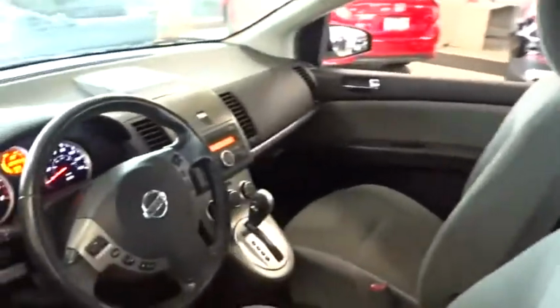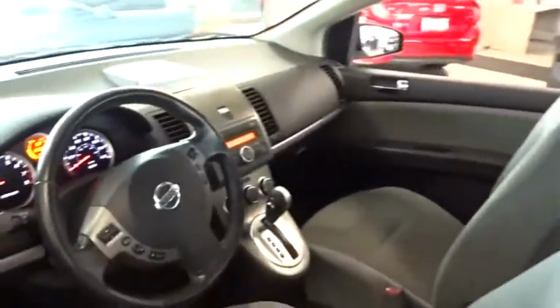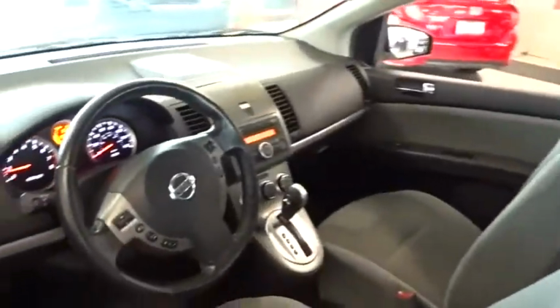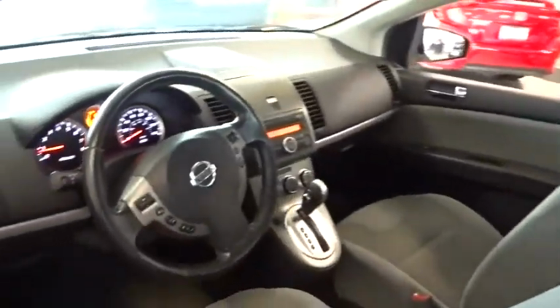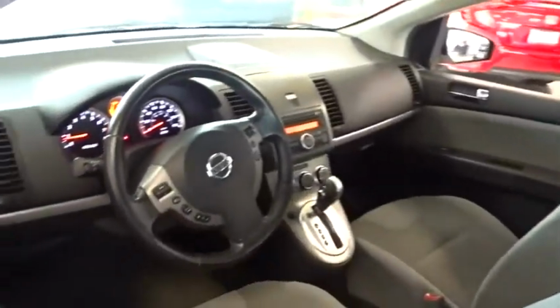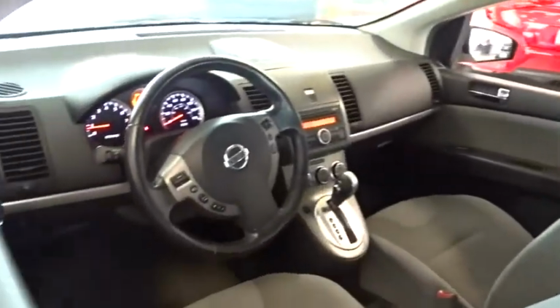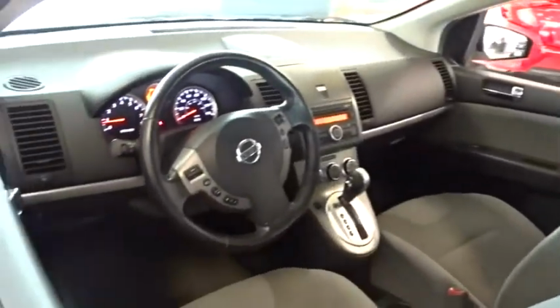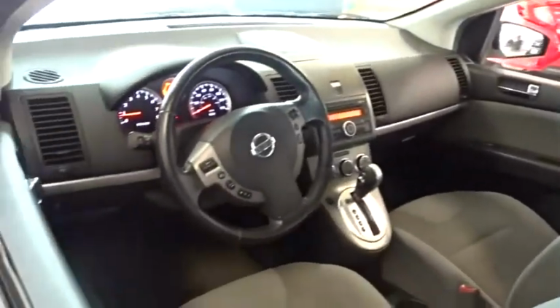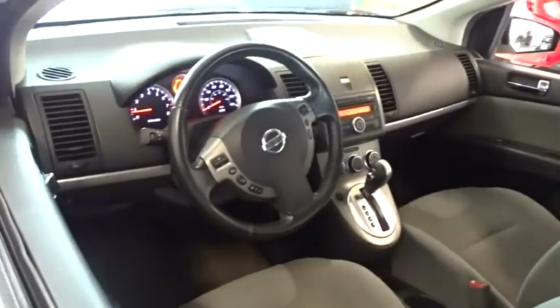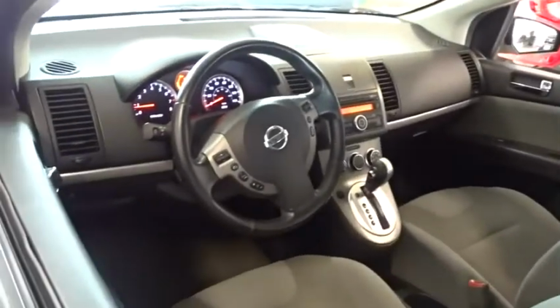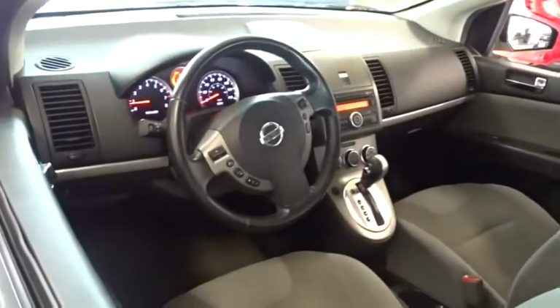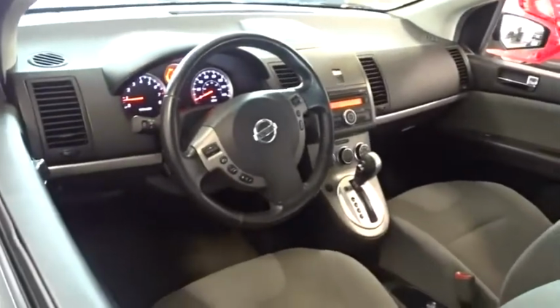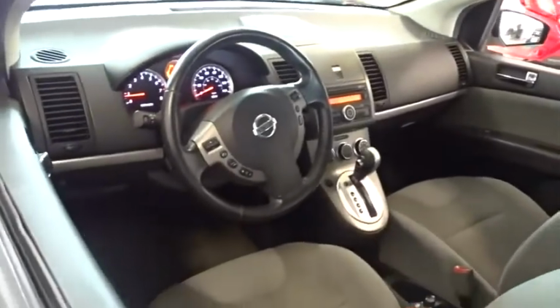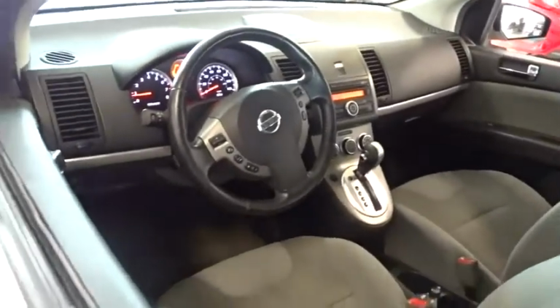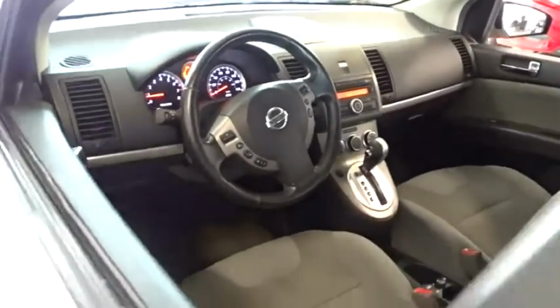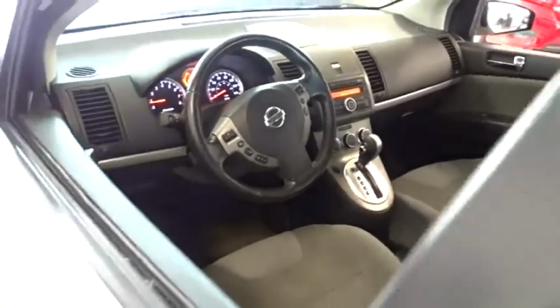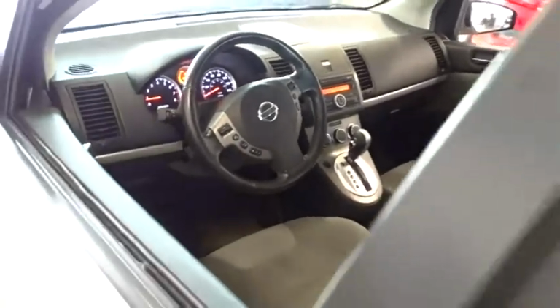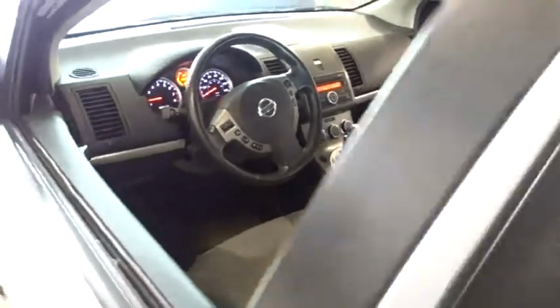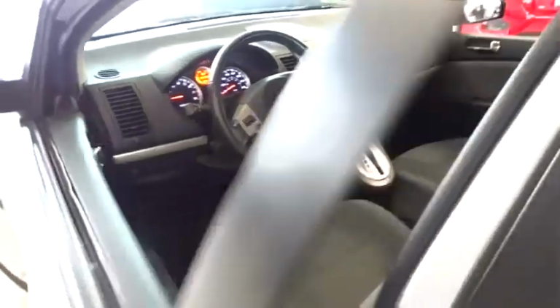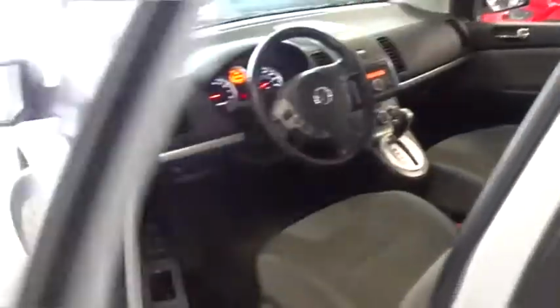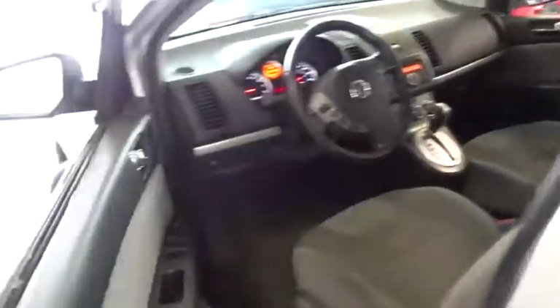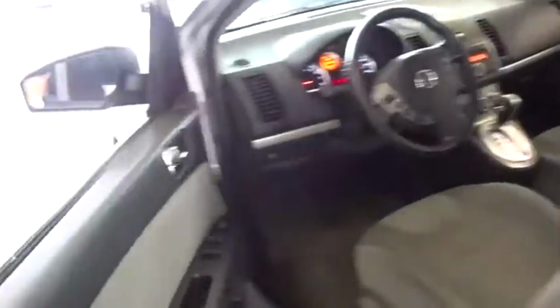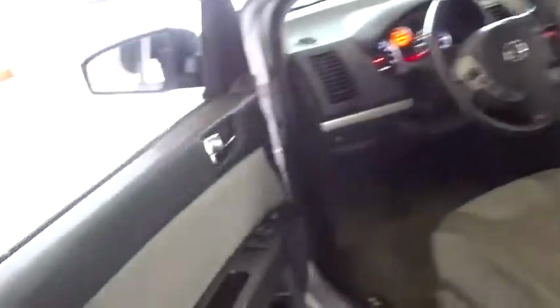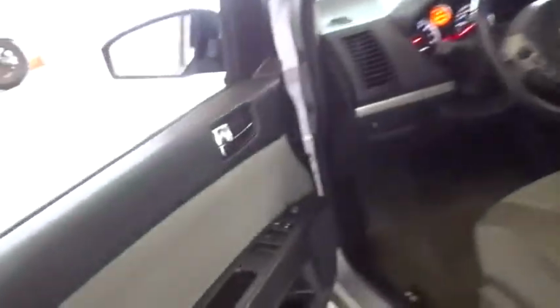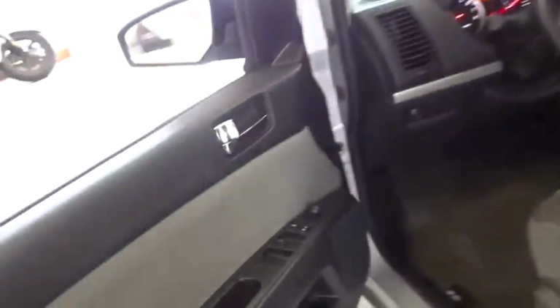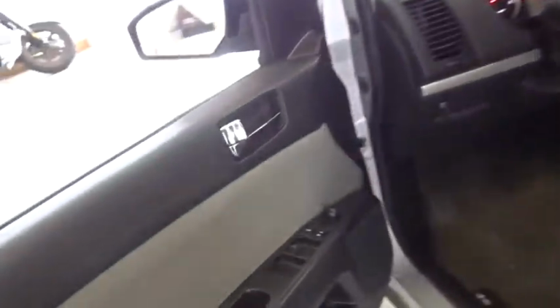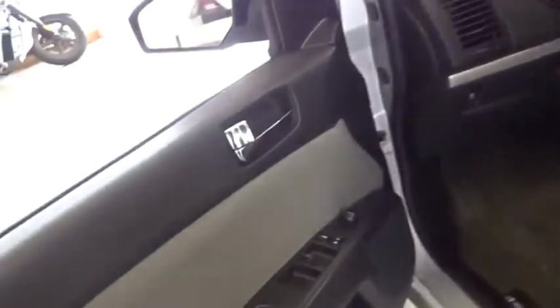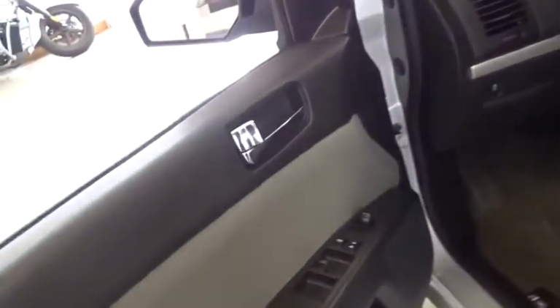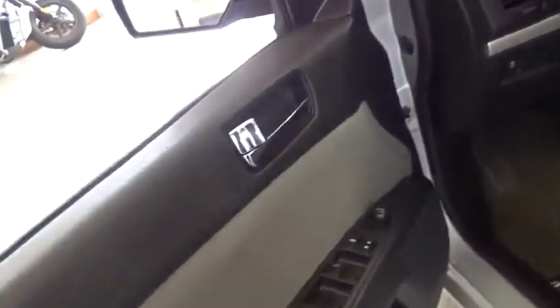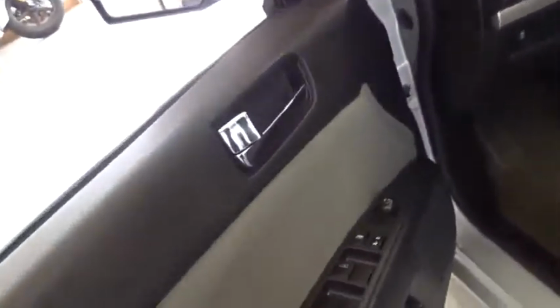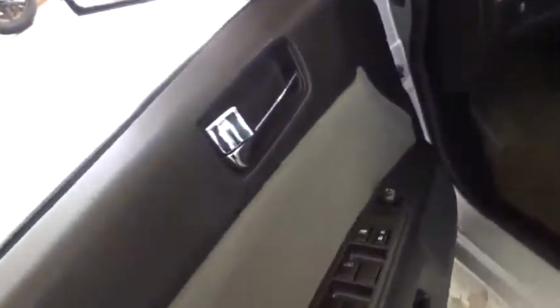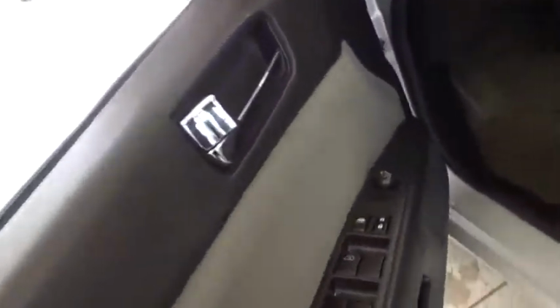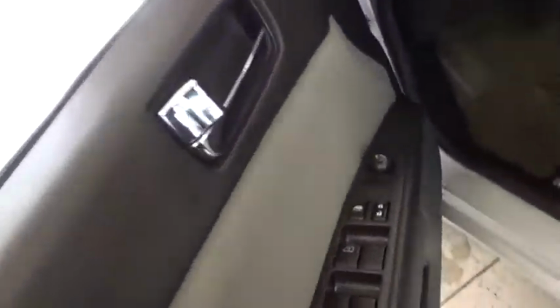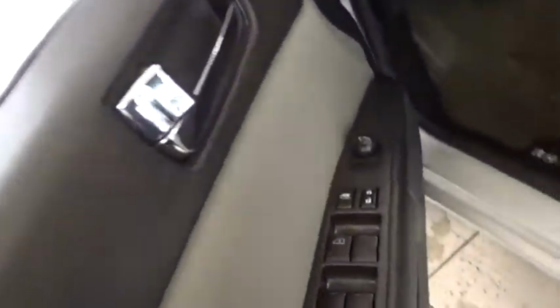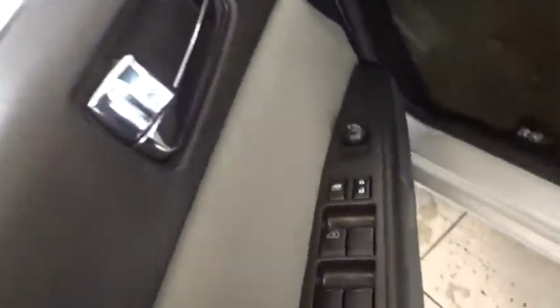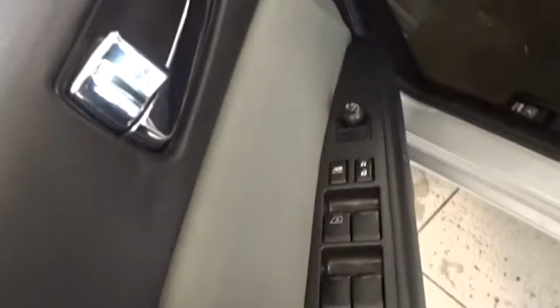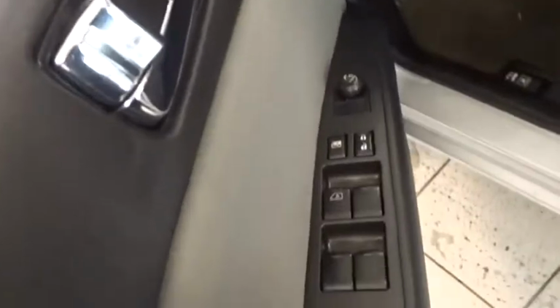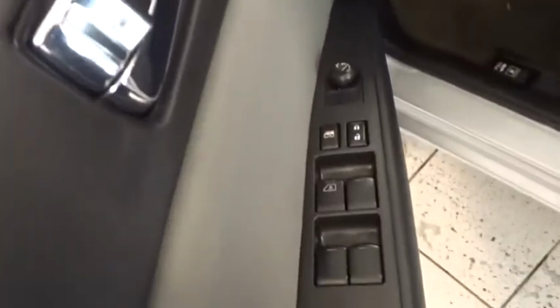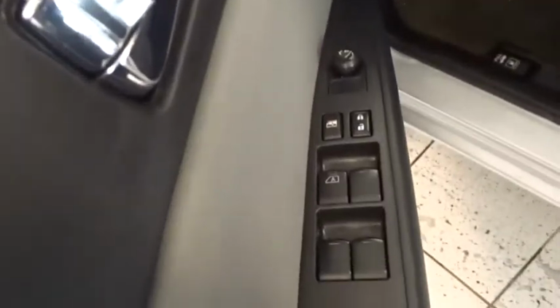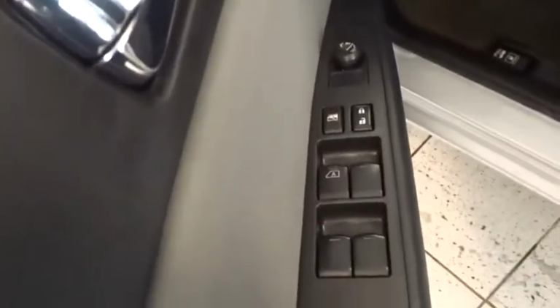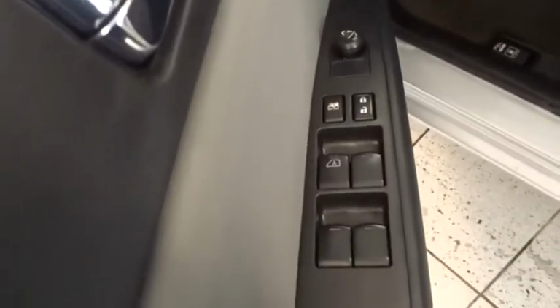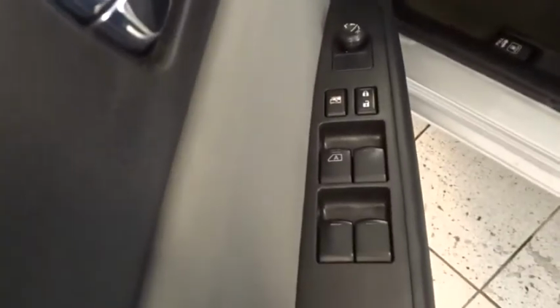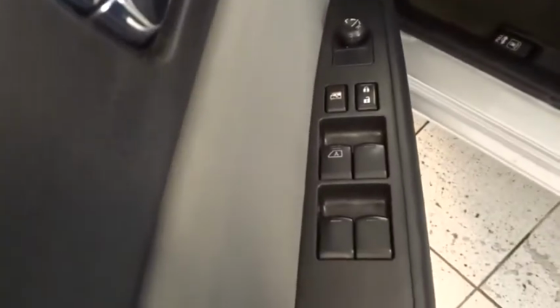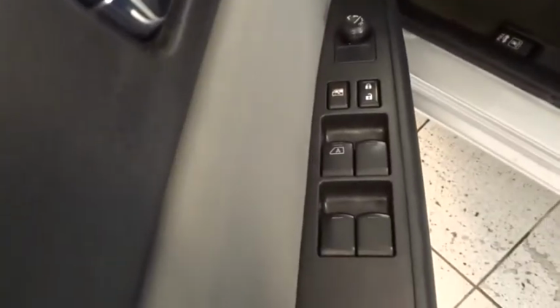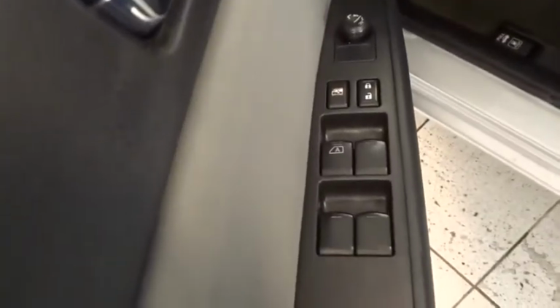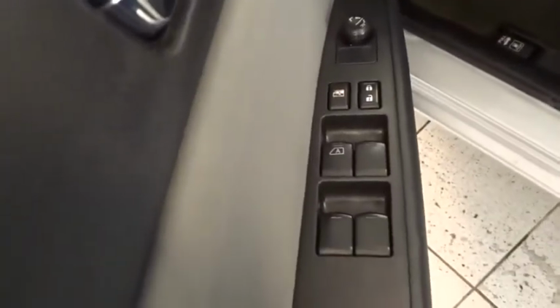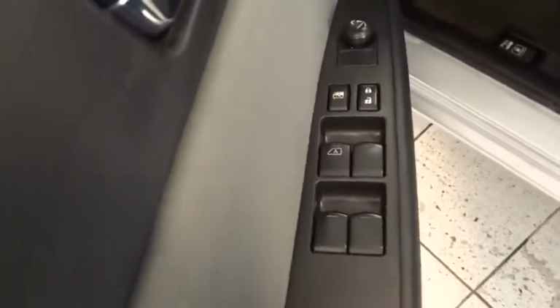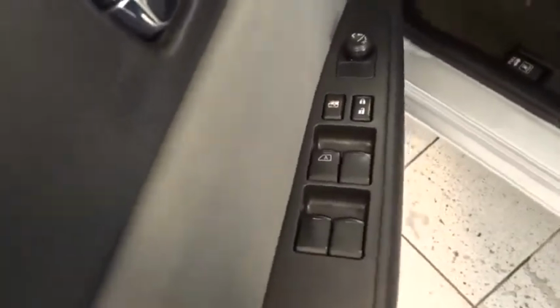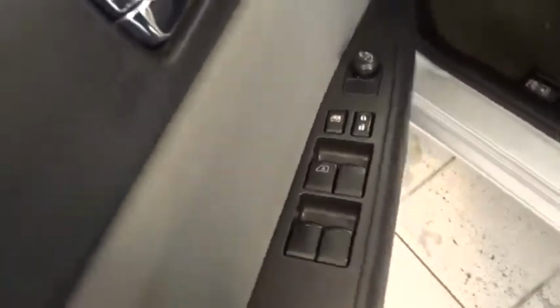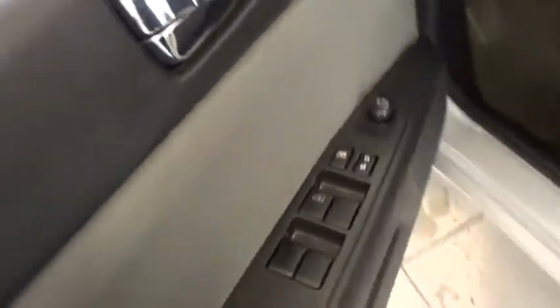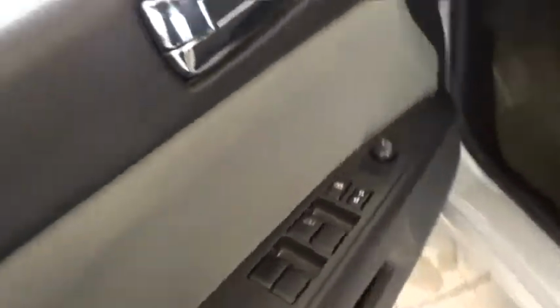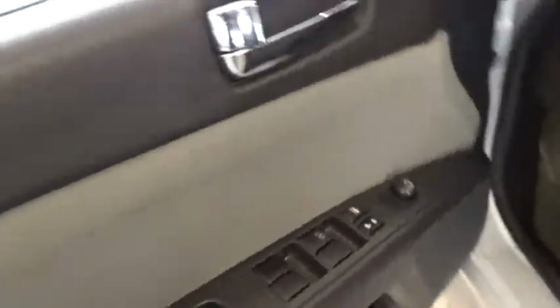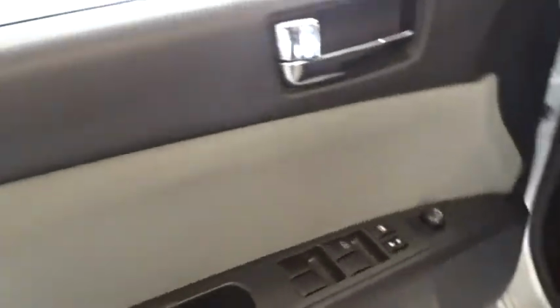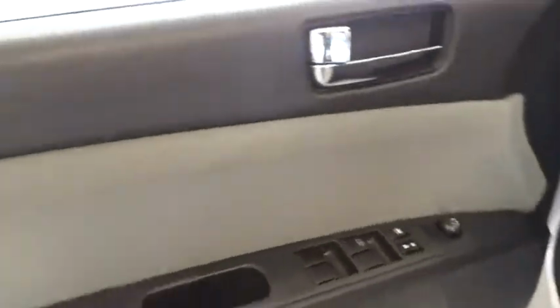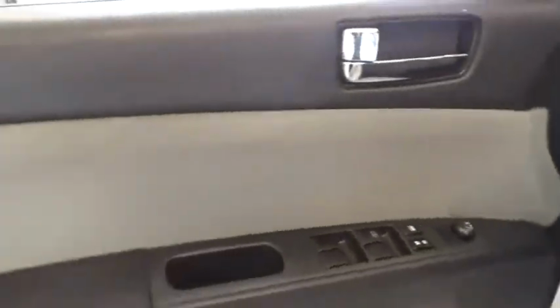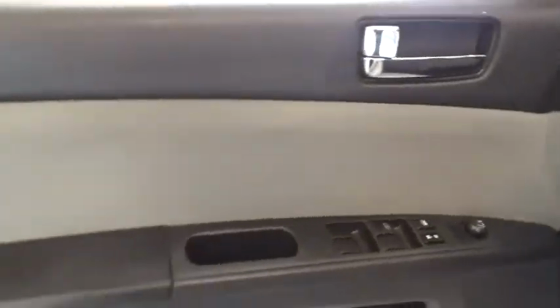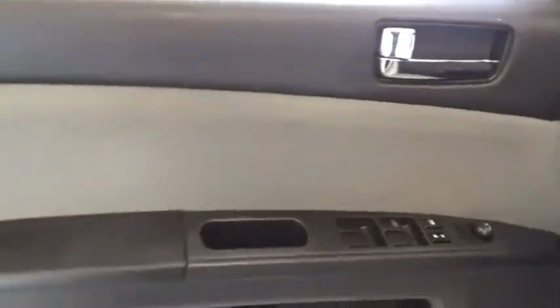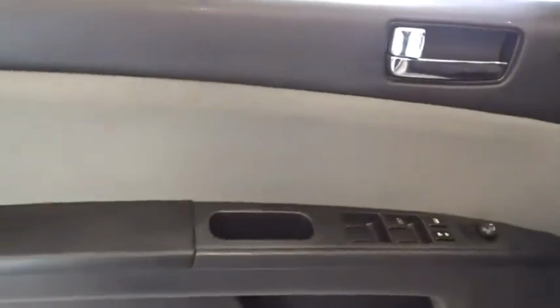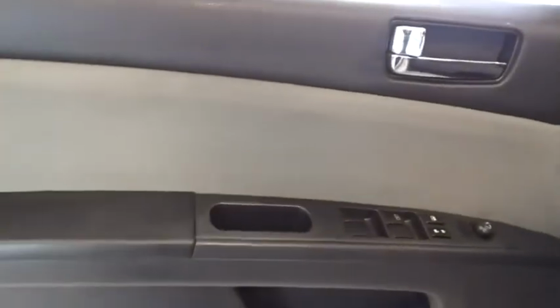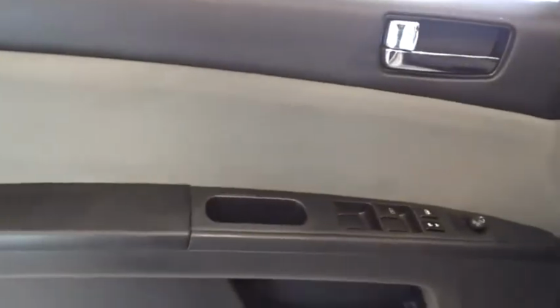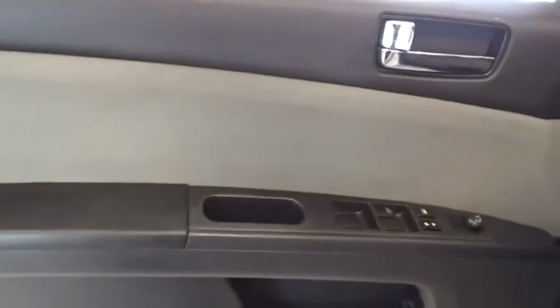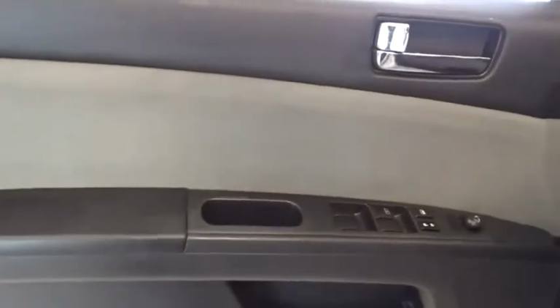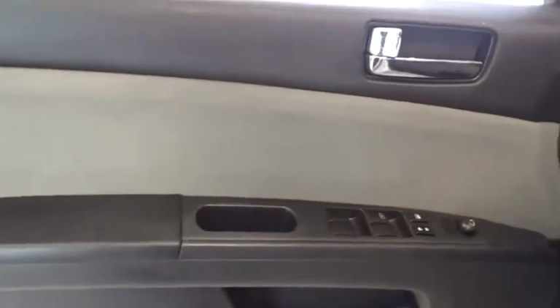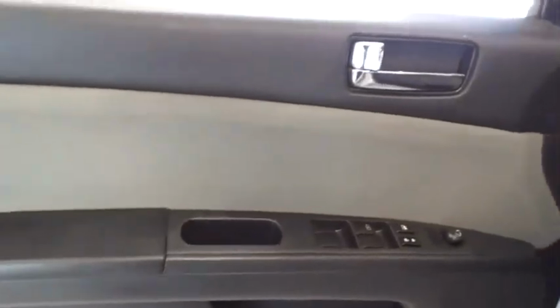Anti-lock braking system, traction control, stability control, keyless entry, steering wheel audio controls, power steering.